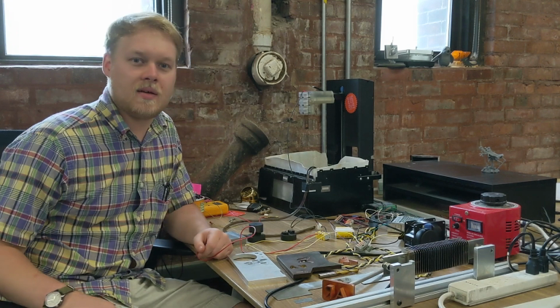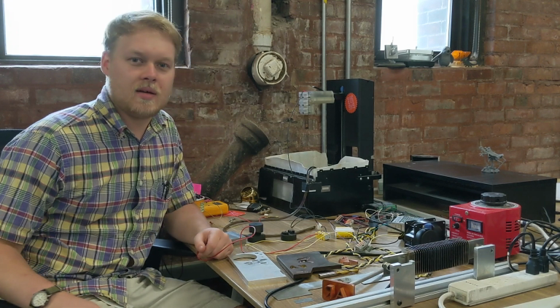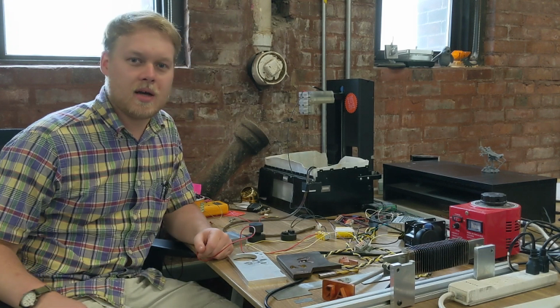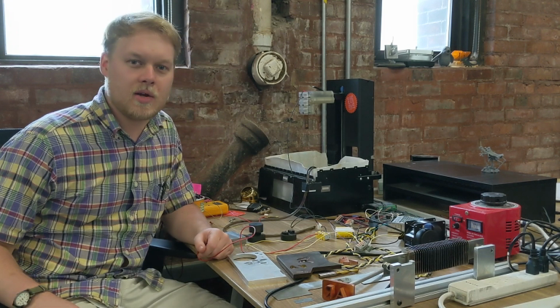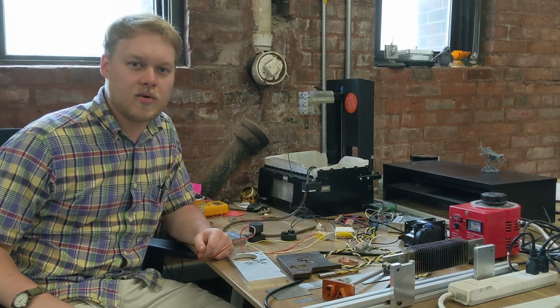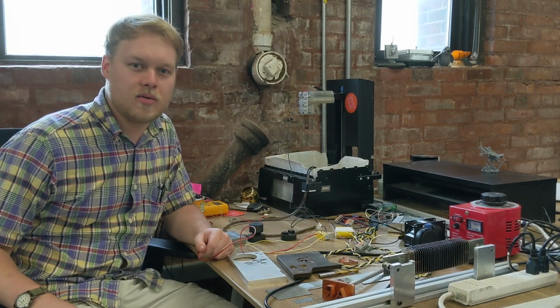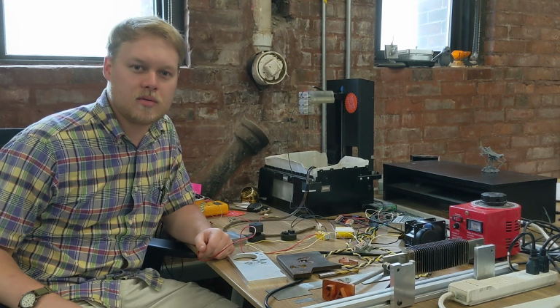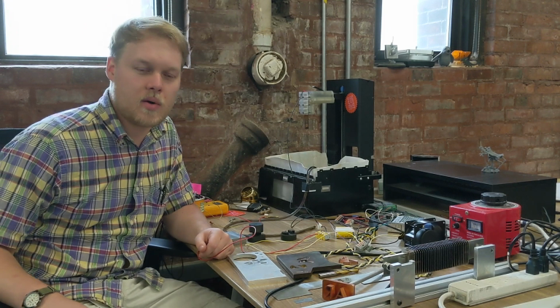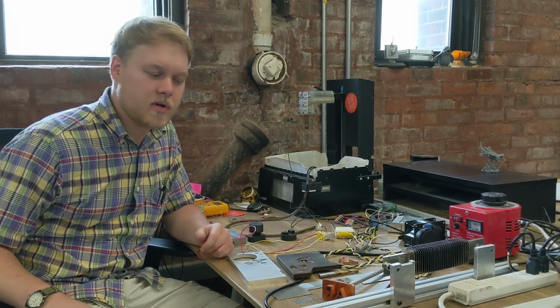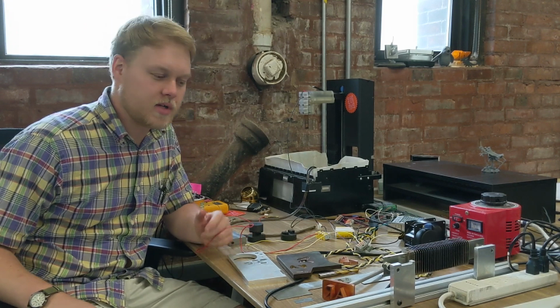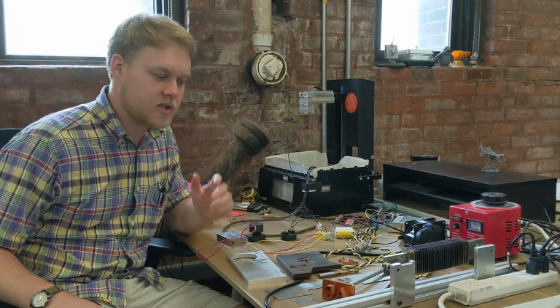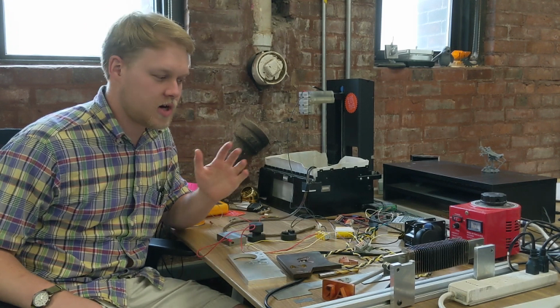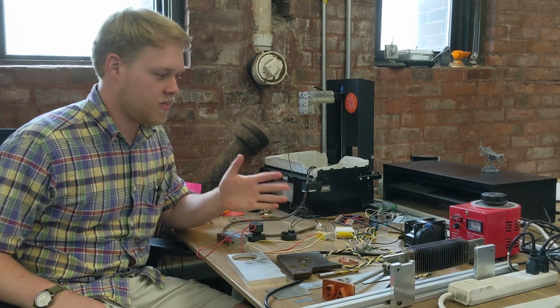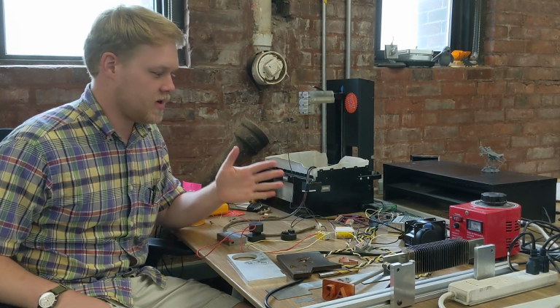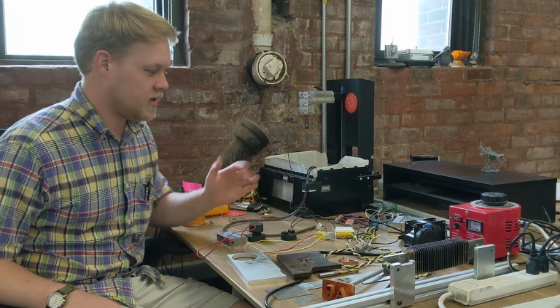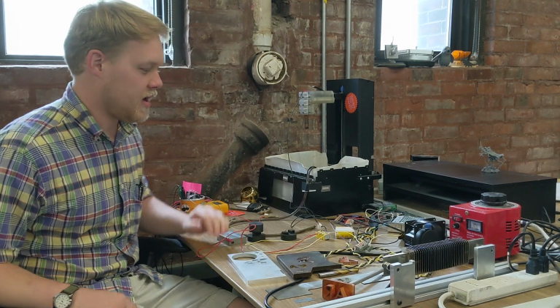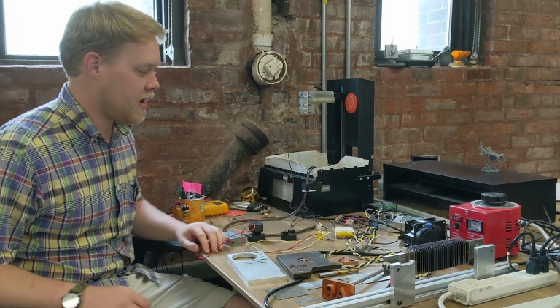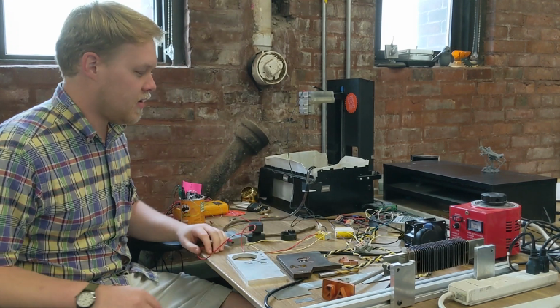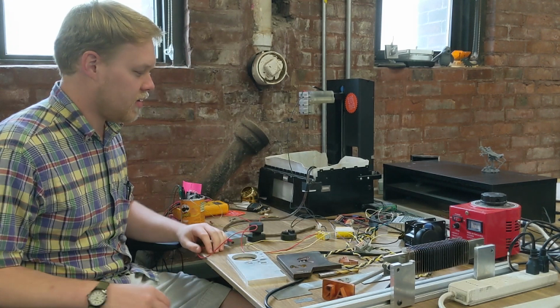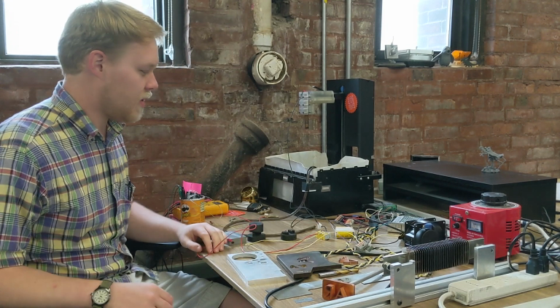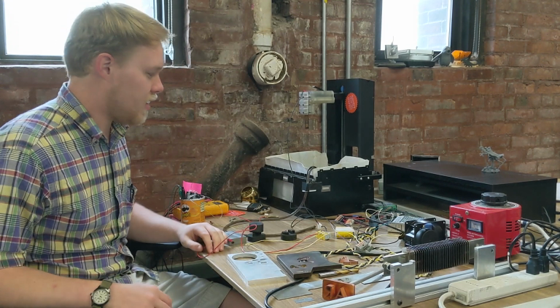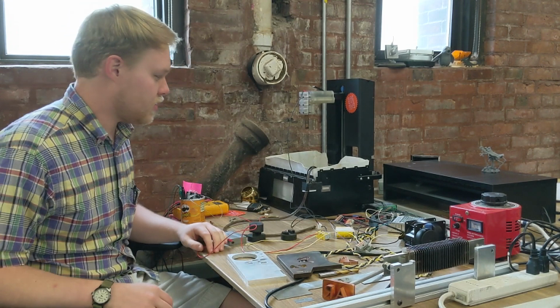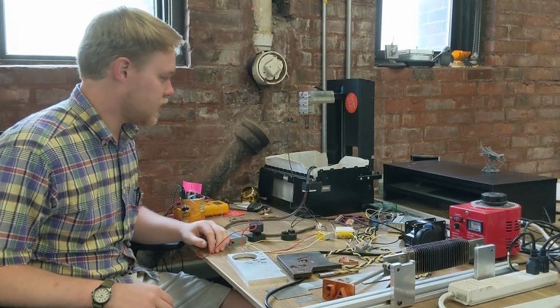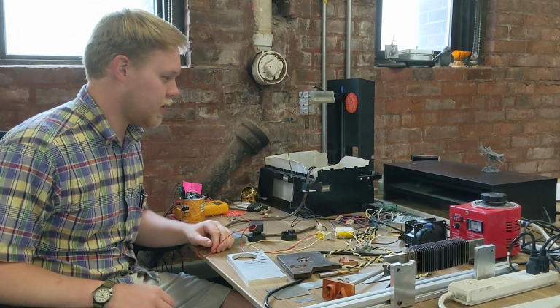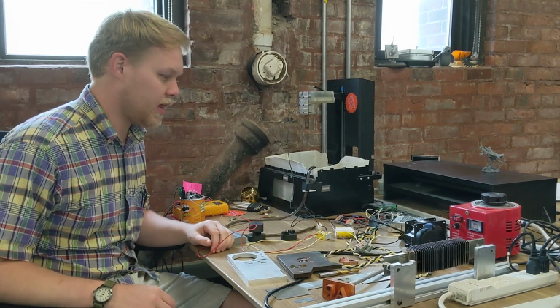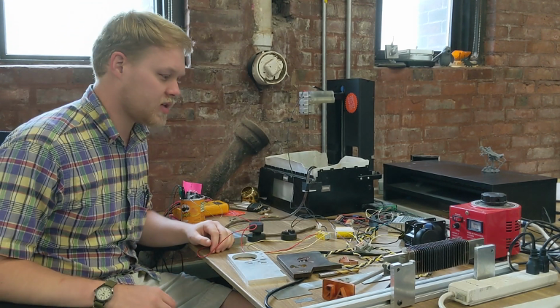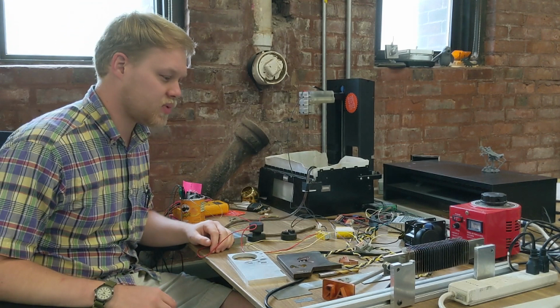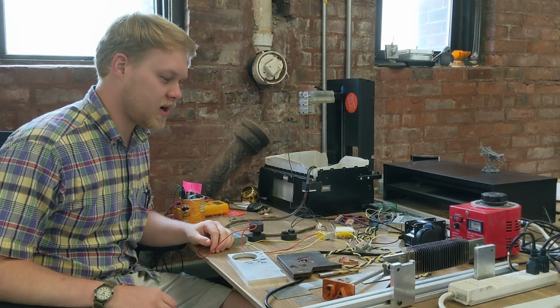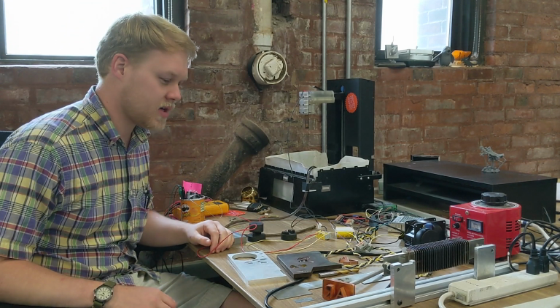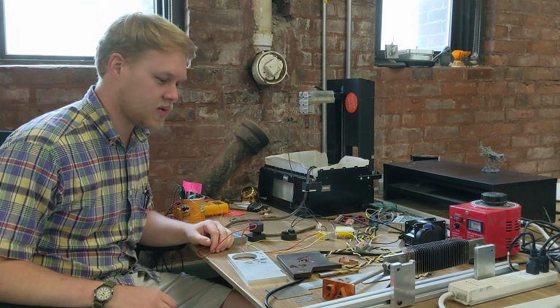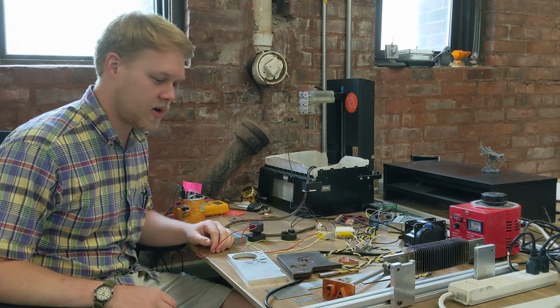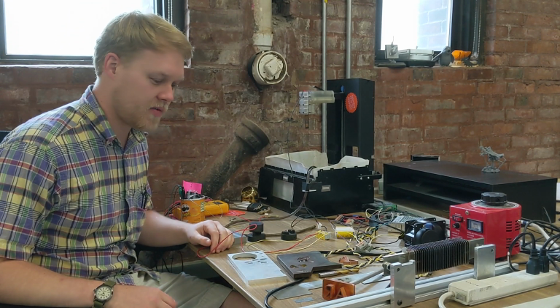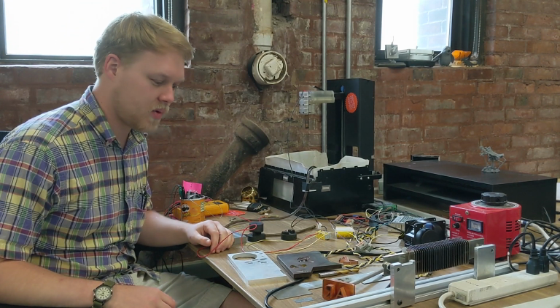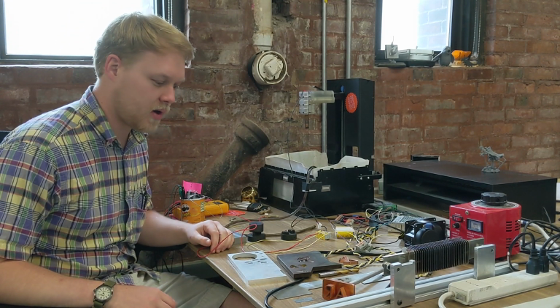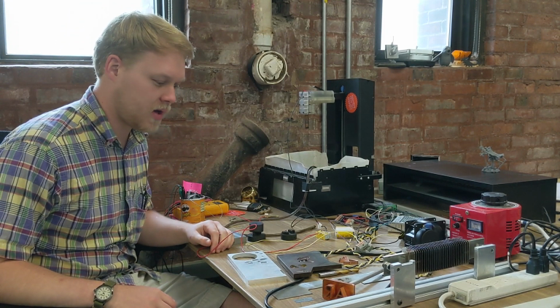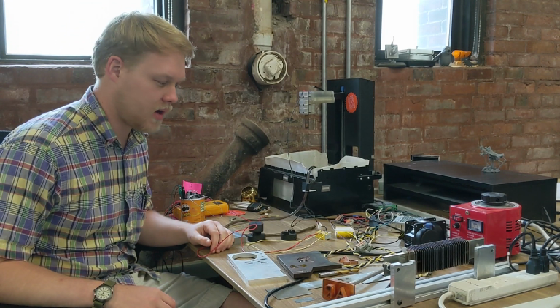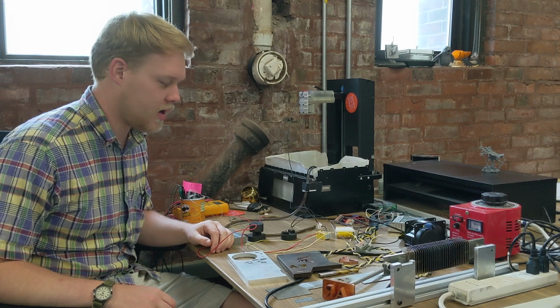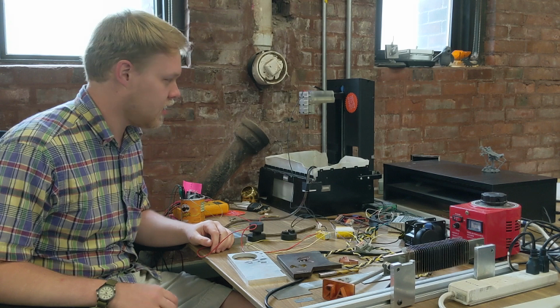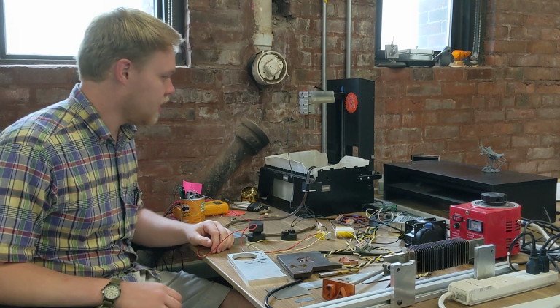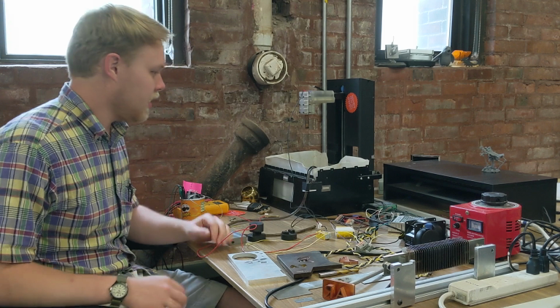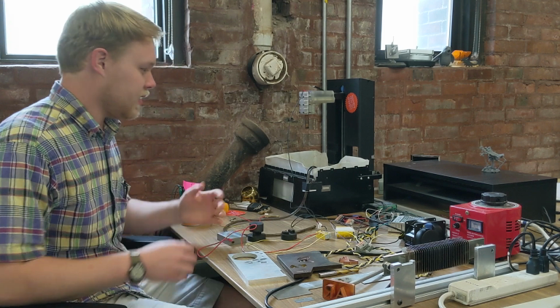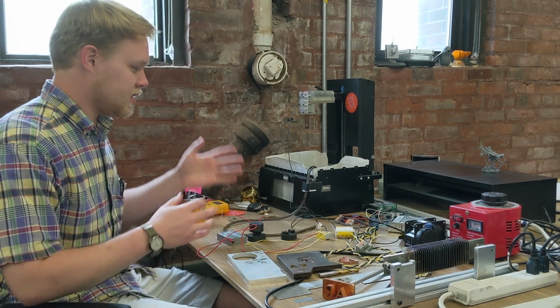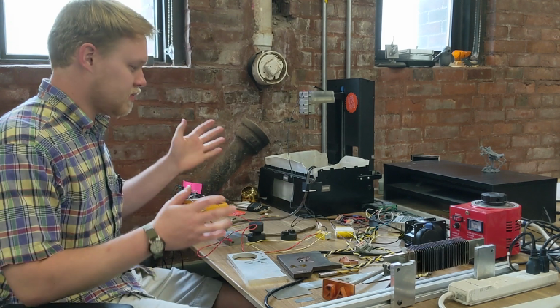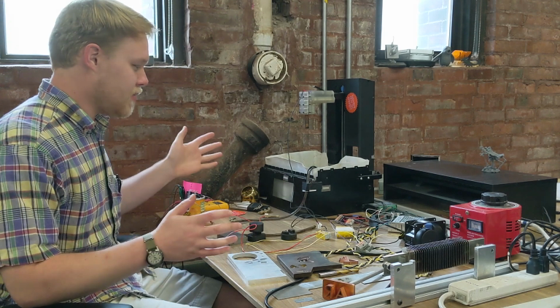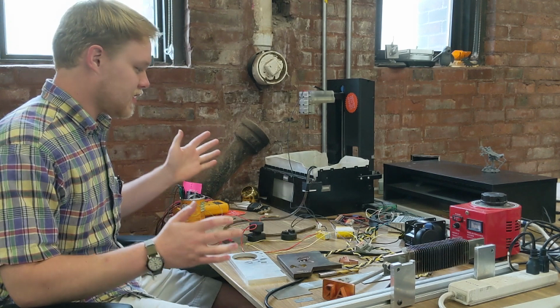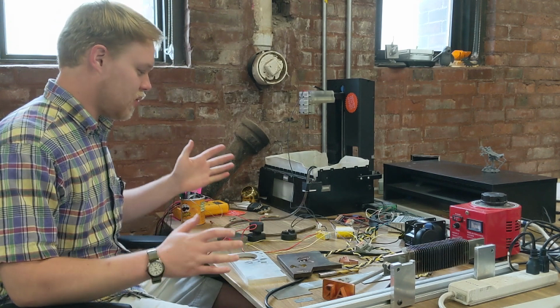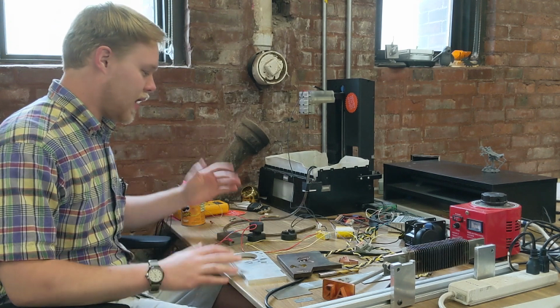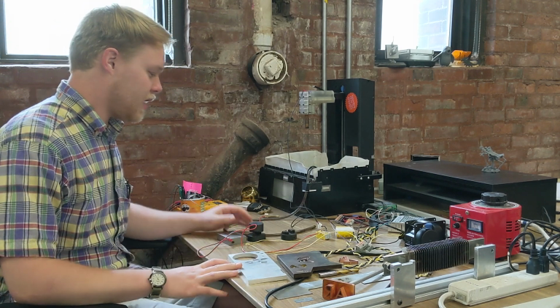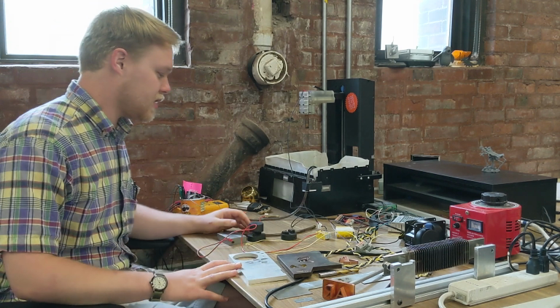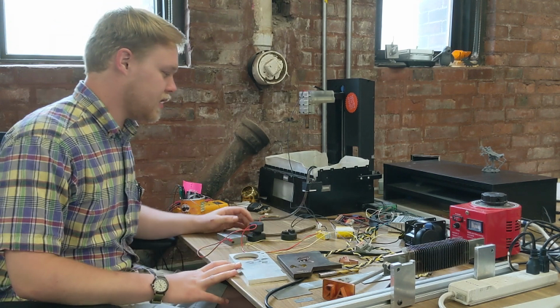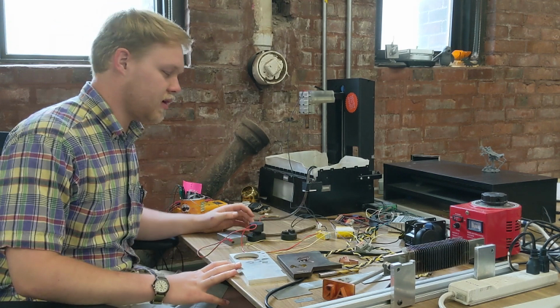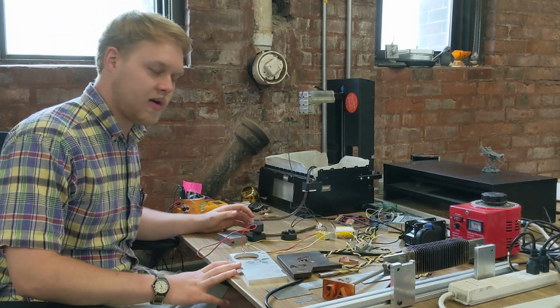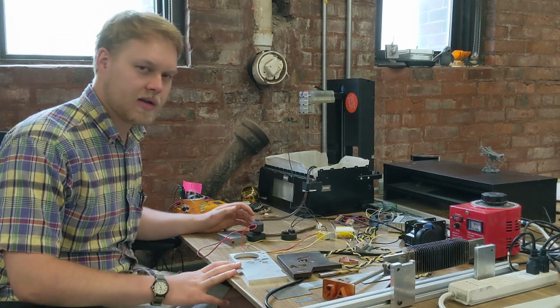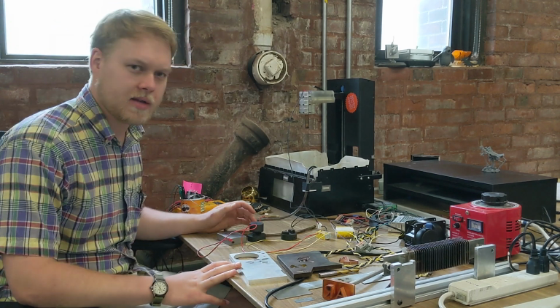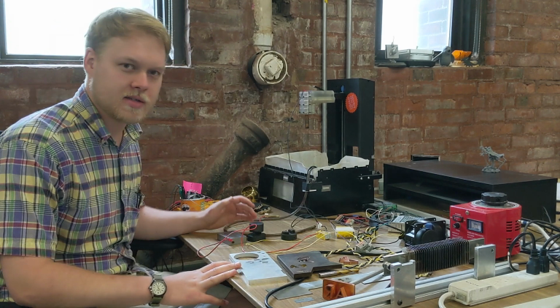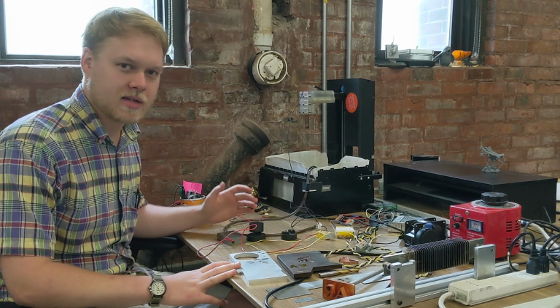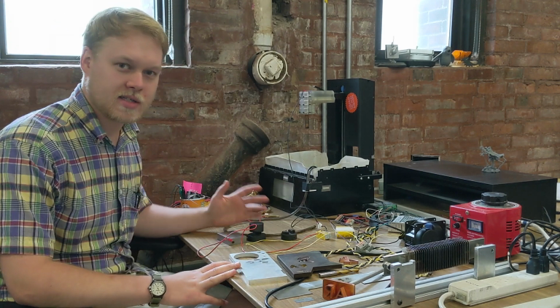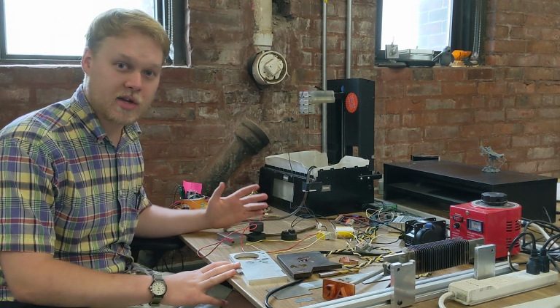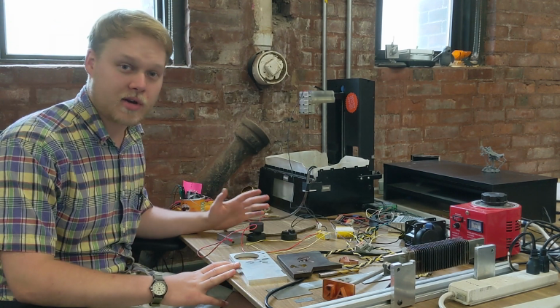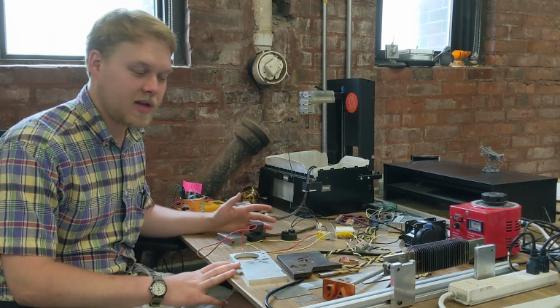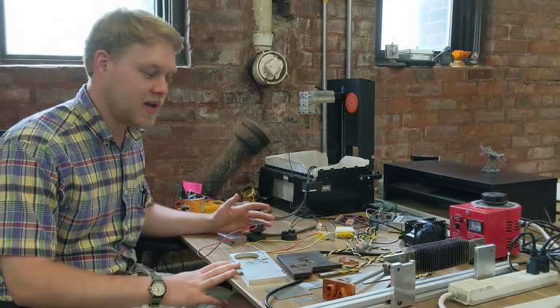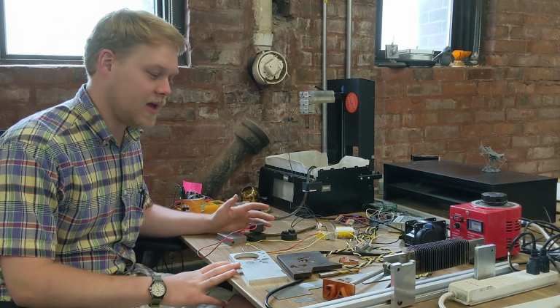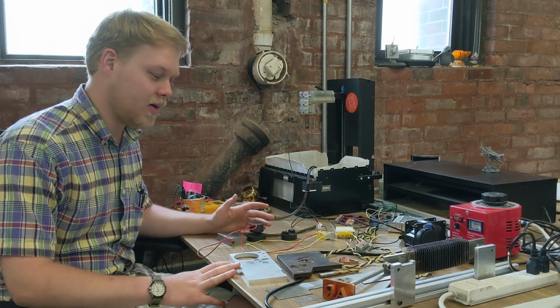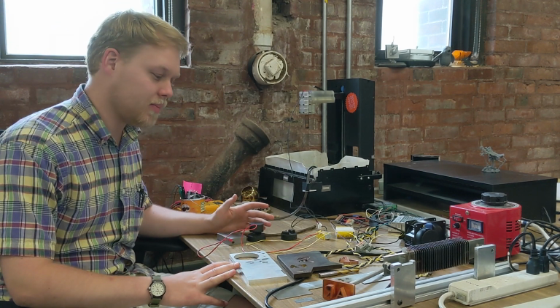Hello, I wanted to share a bit today about my latest project, what I've been working on. This mess of wires here is a sinker EDM.